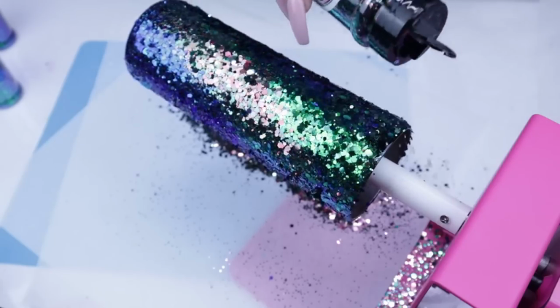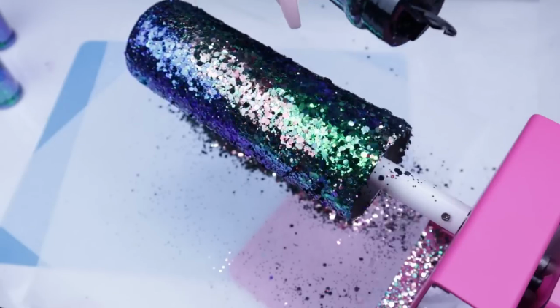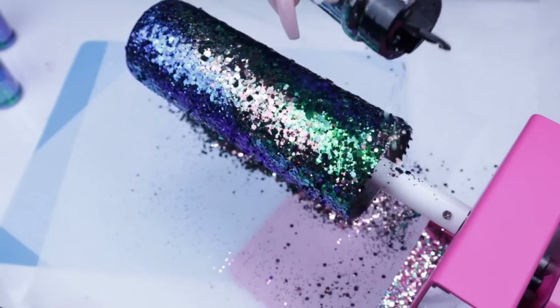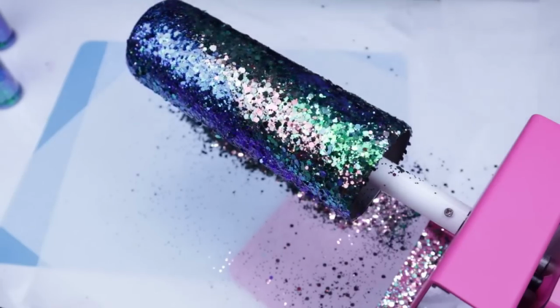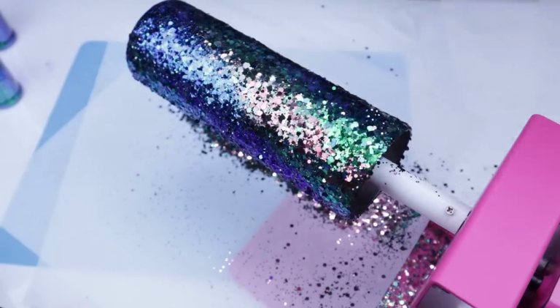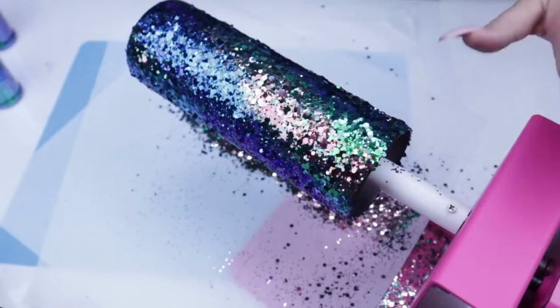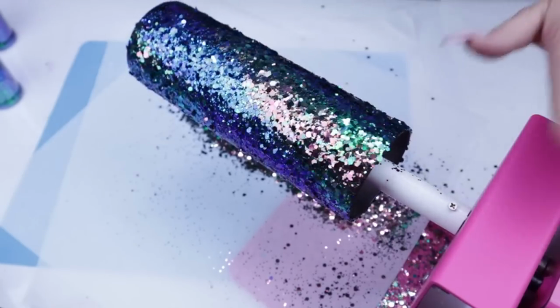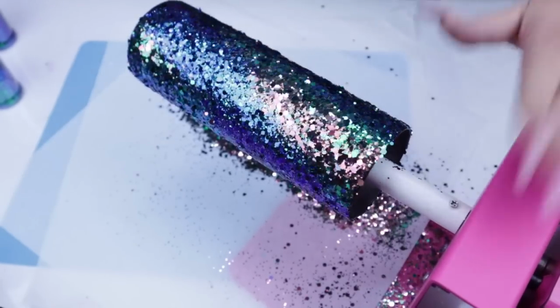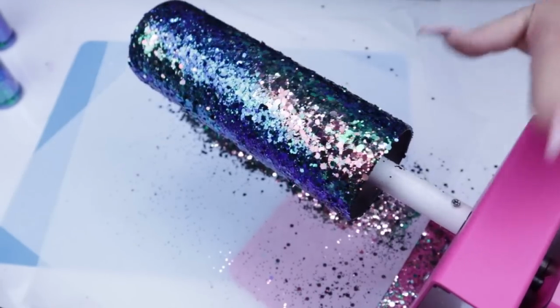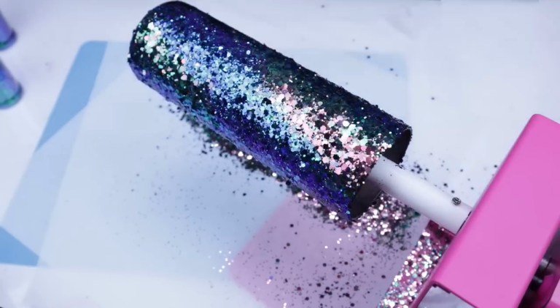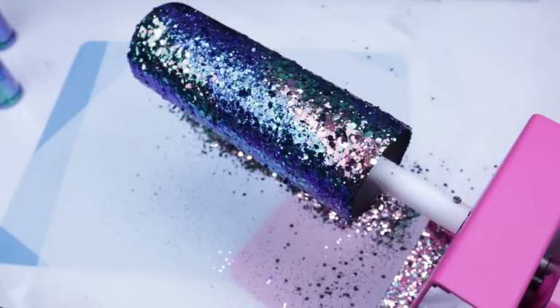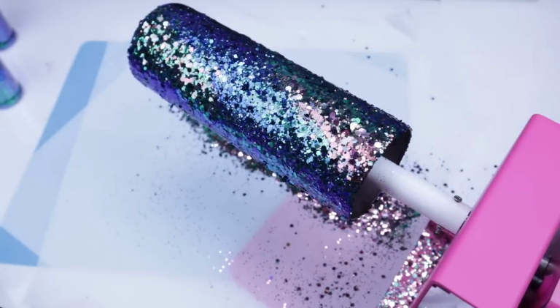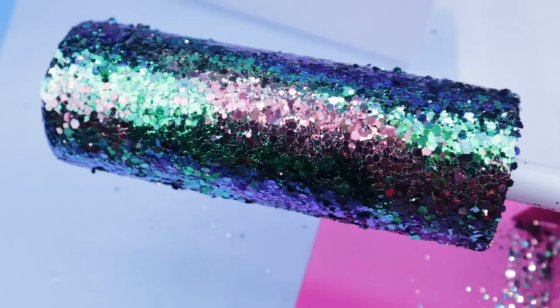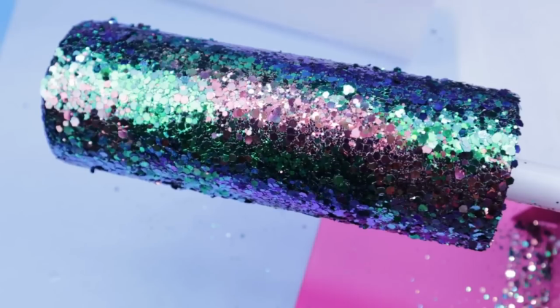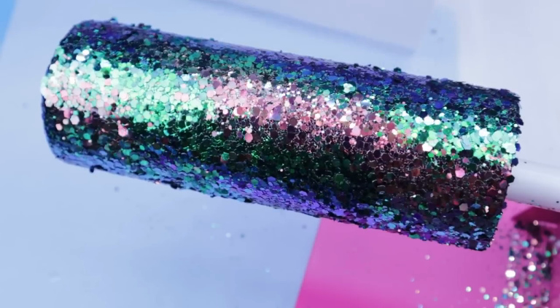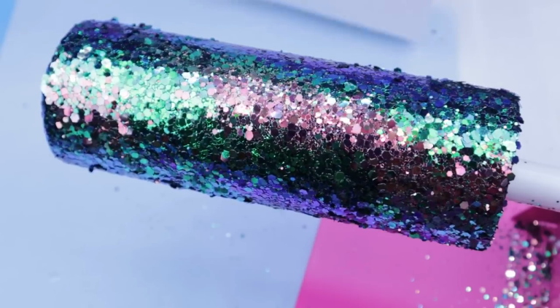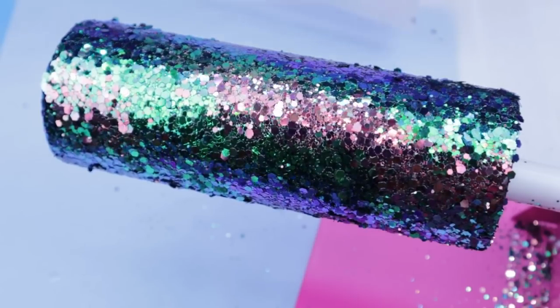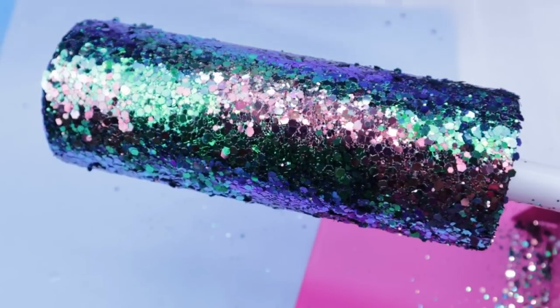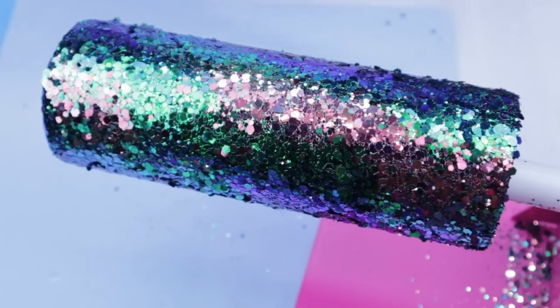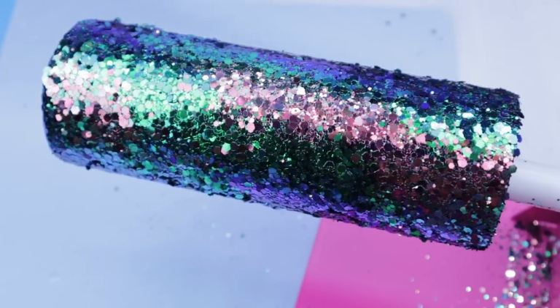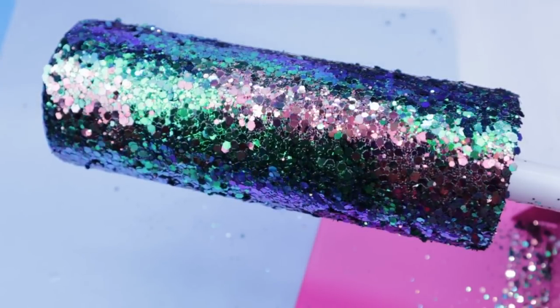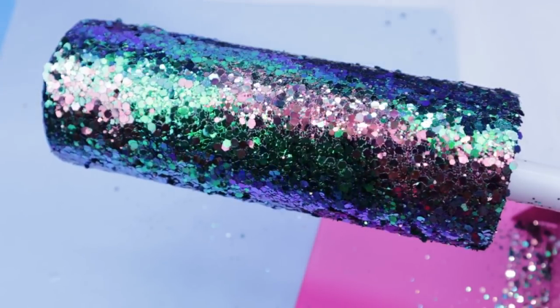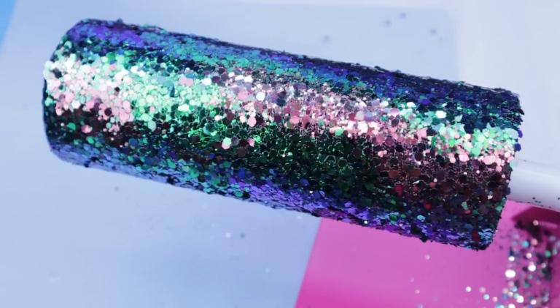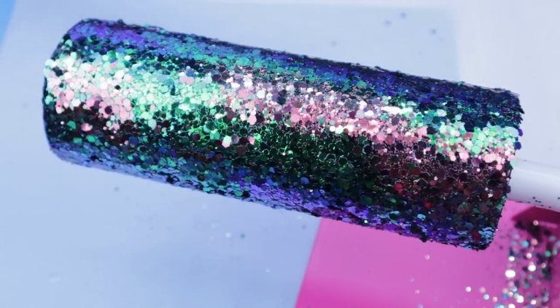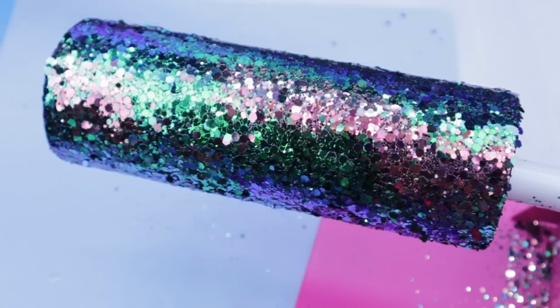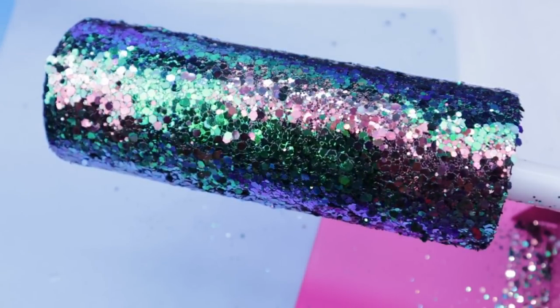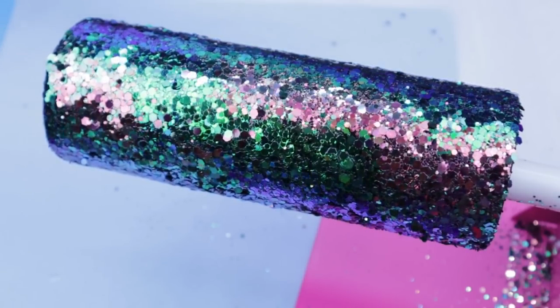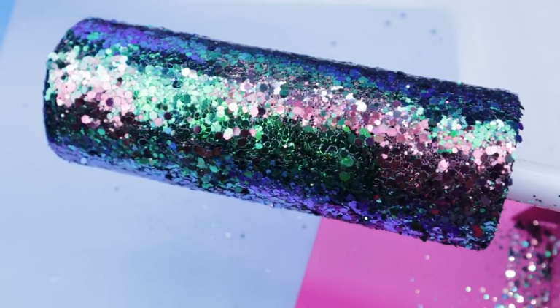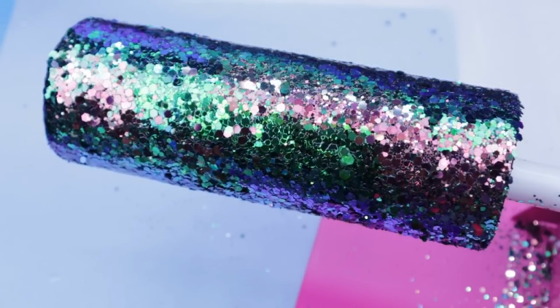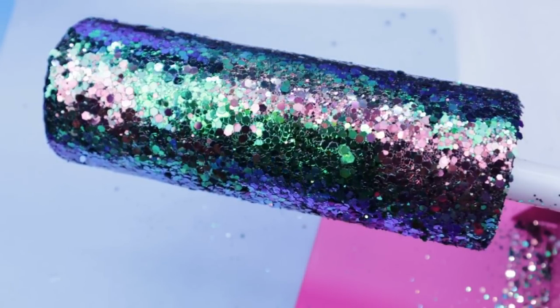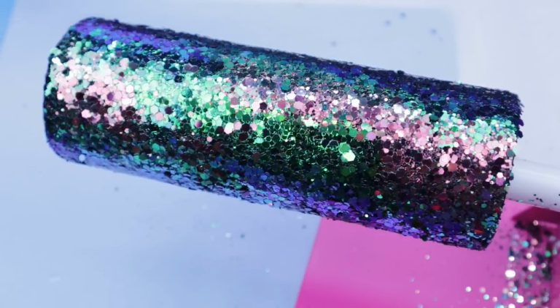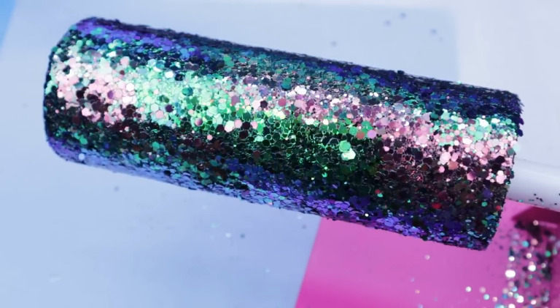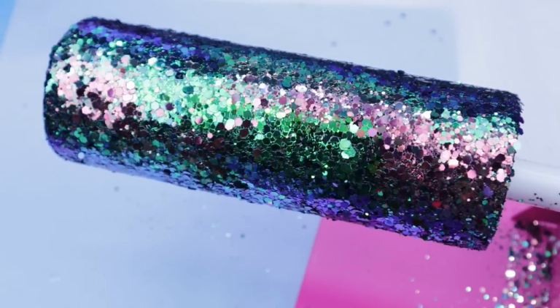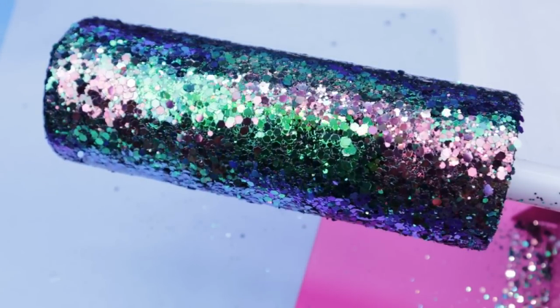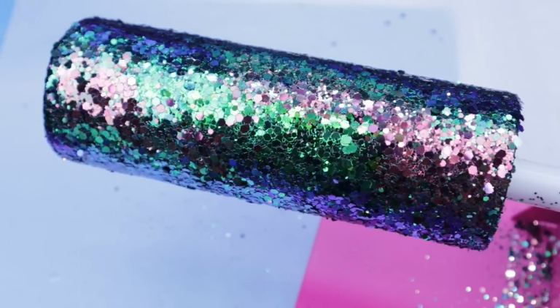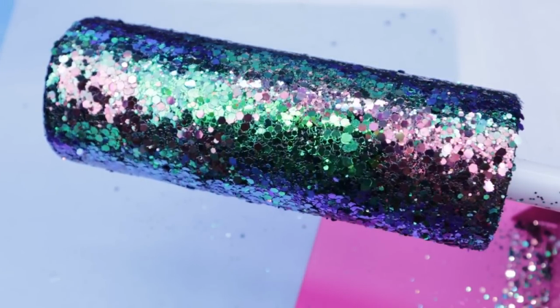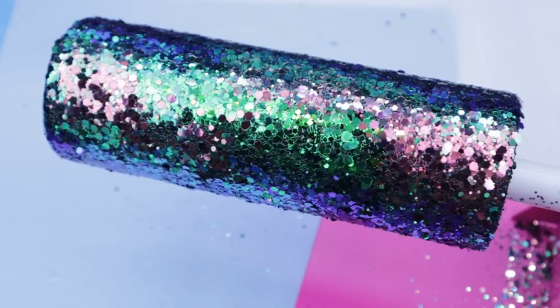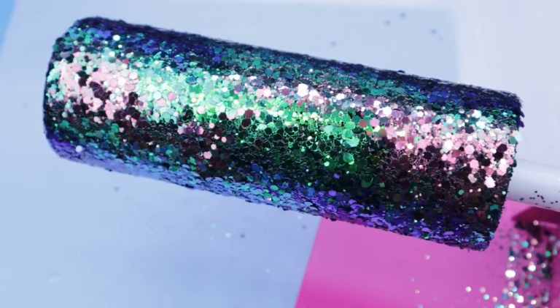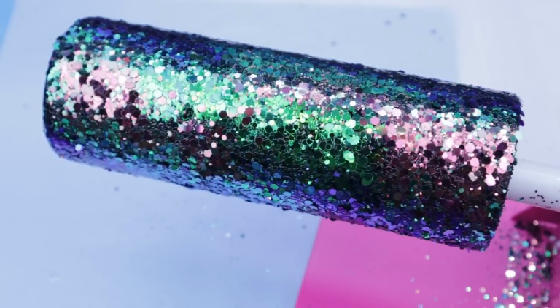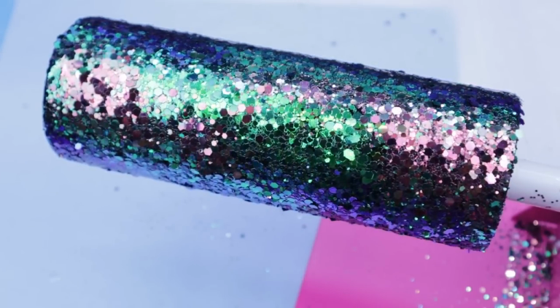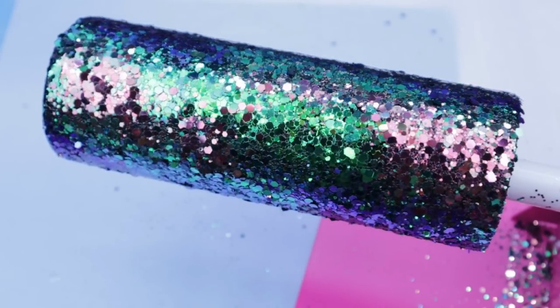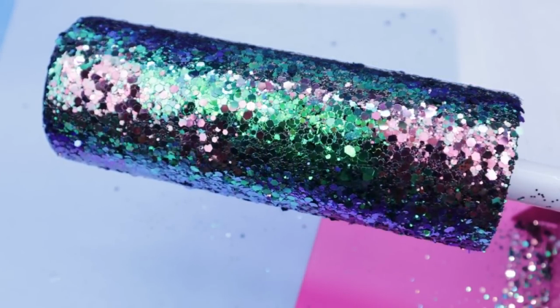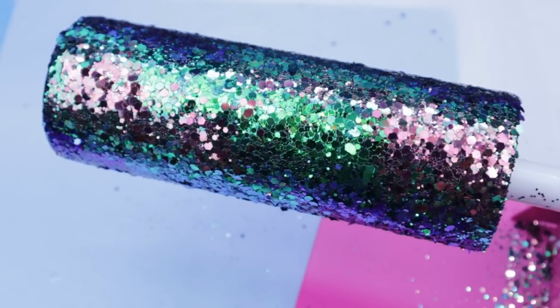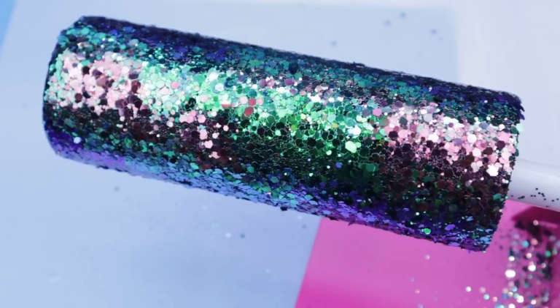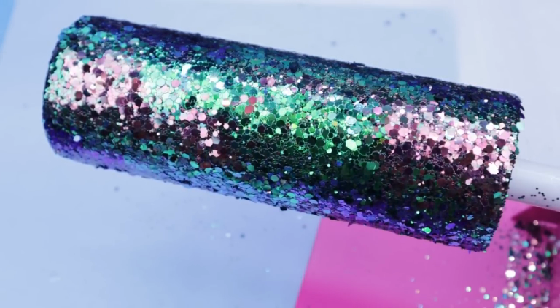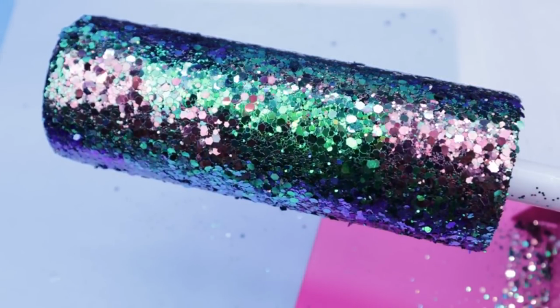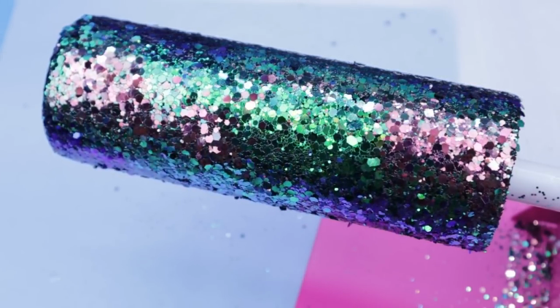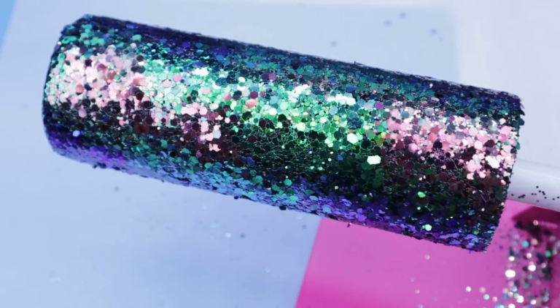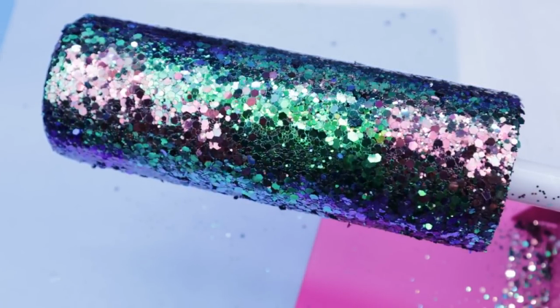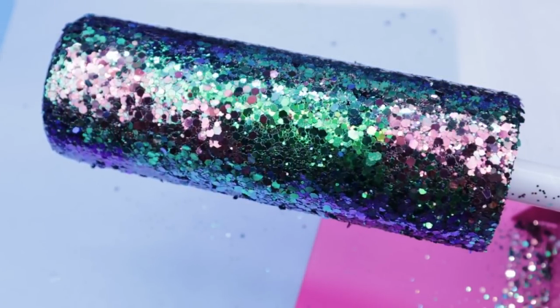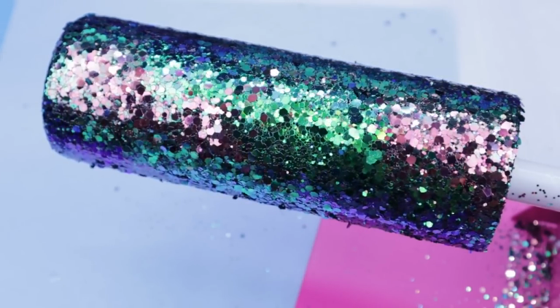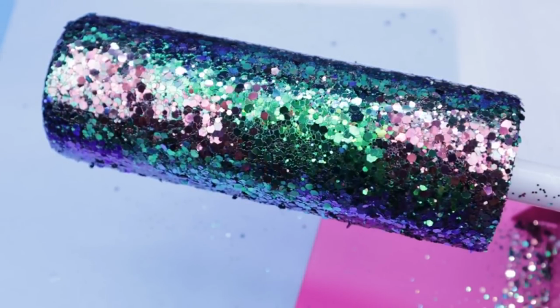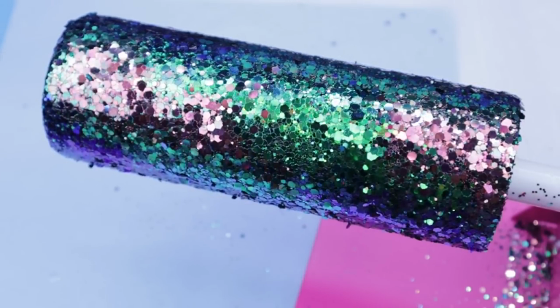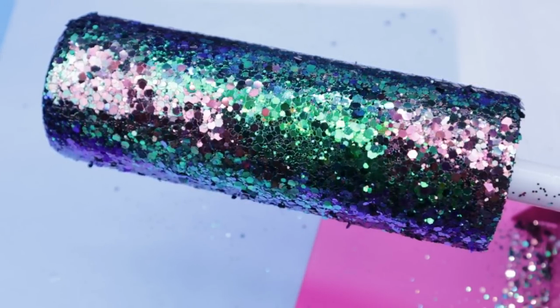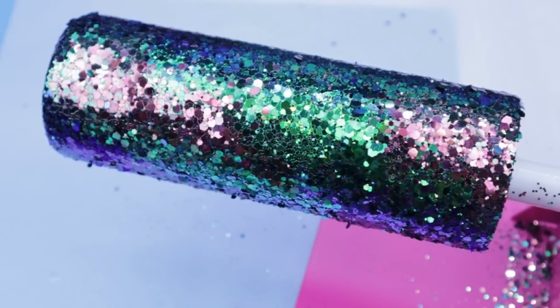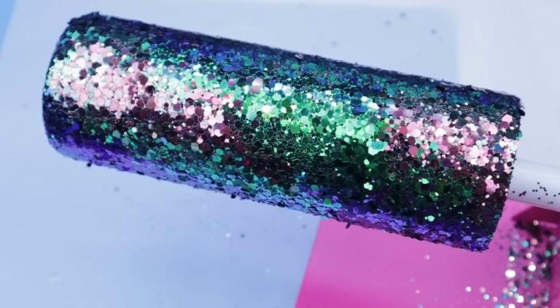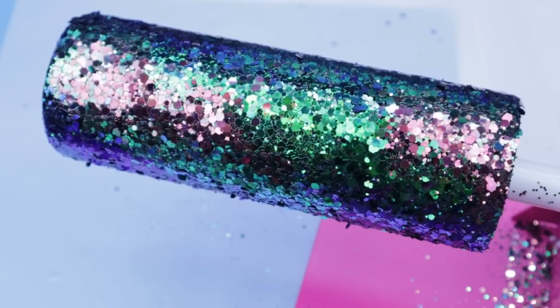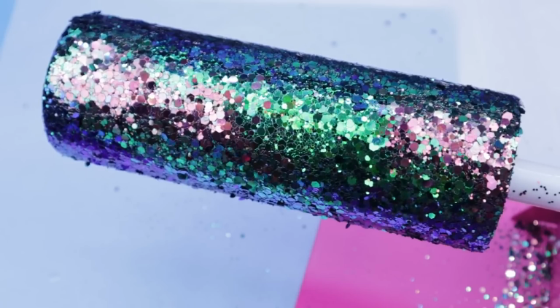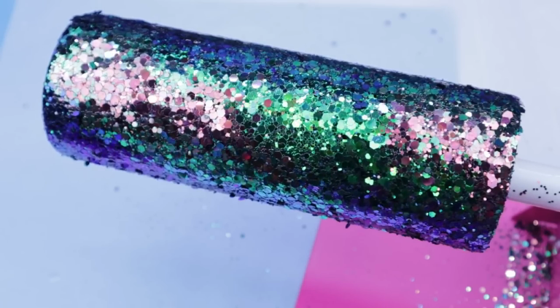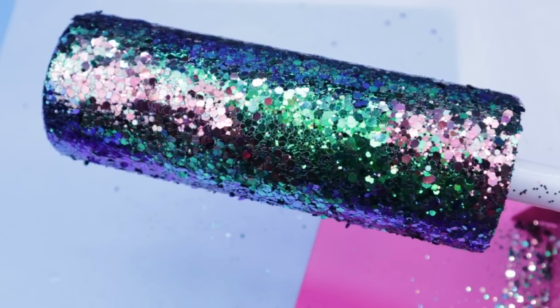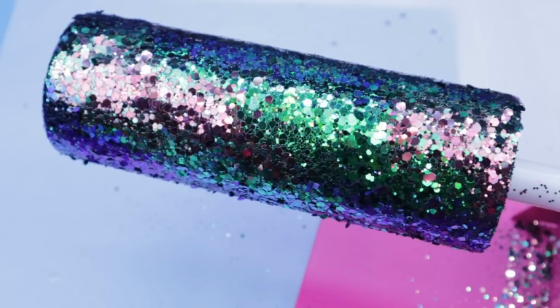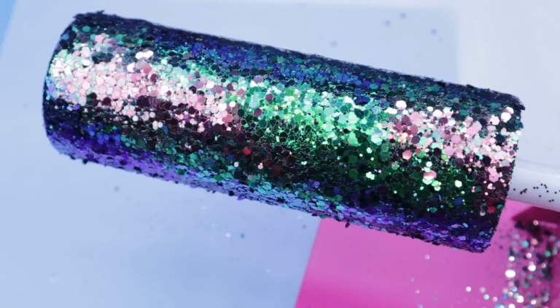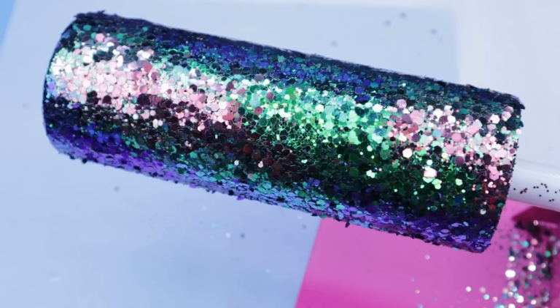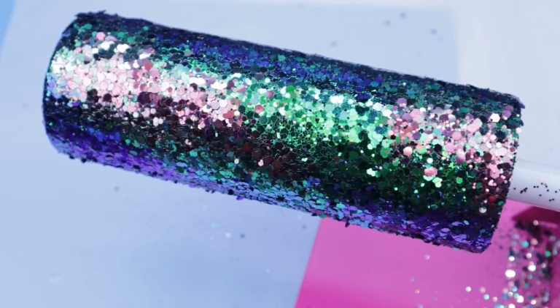I sealed this tumbler three times with Rust-Oleum matte clear sealer, and then I applied the Glitter Craze quick set.